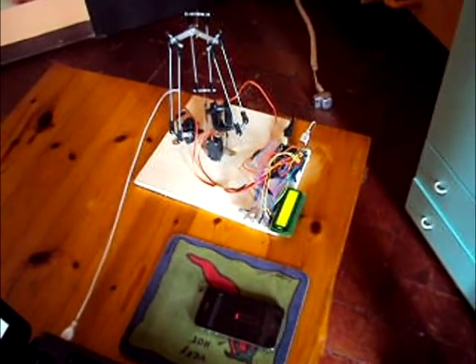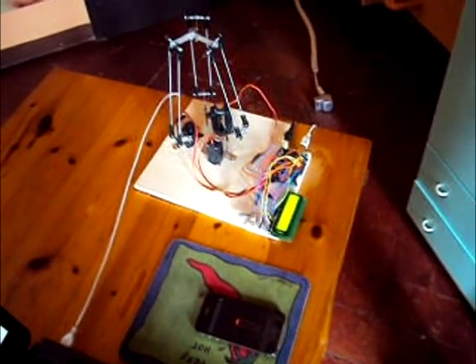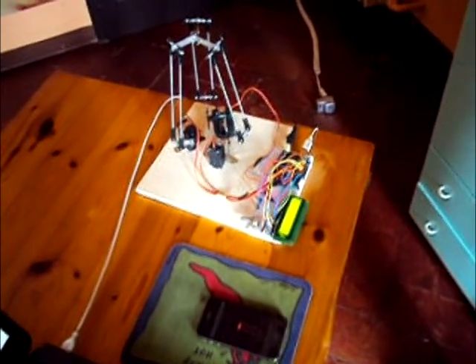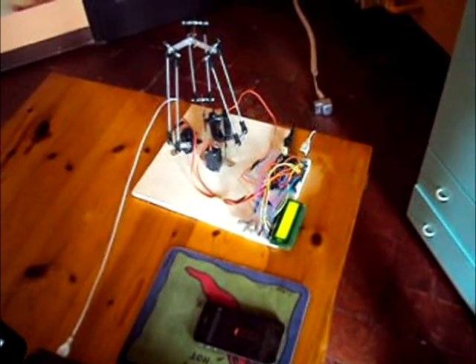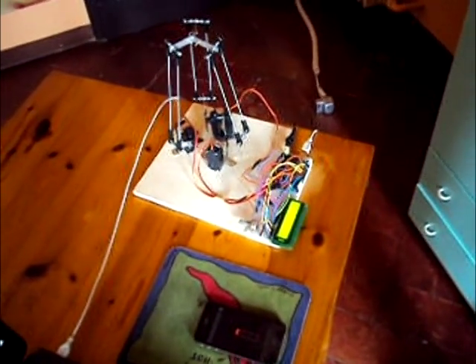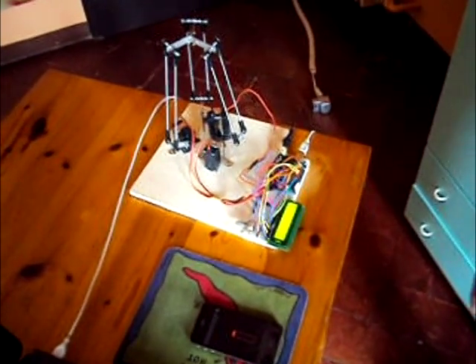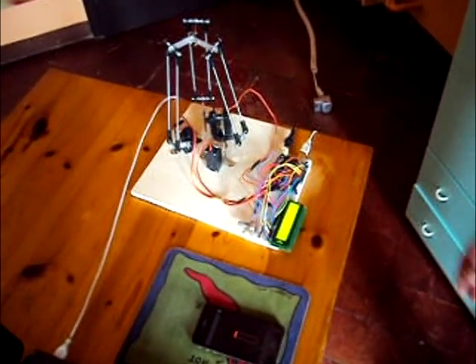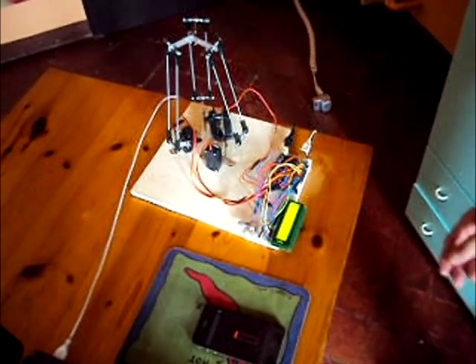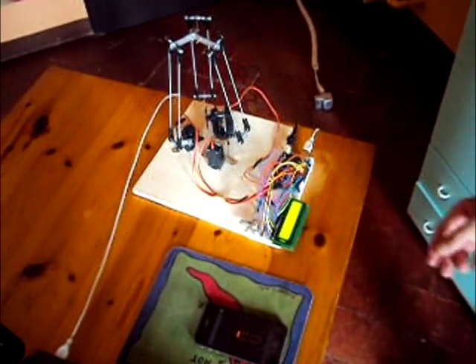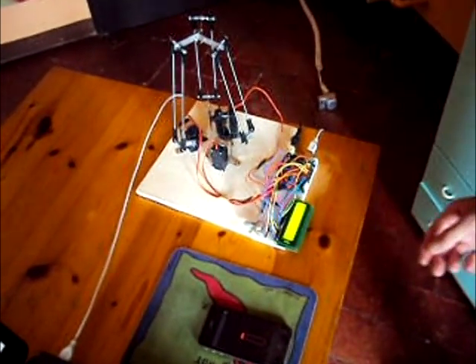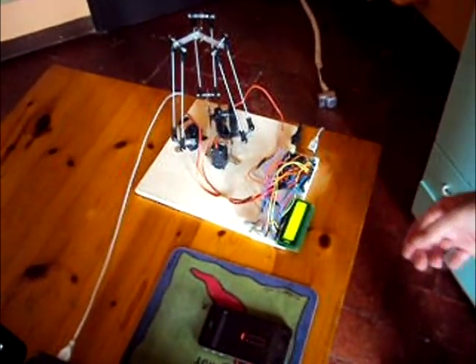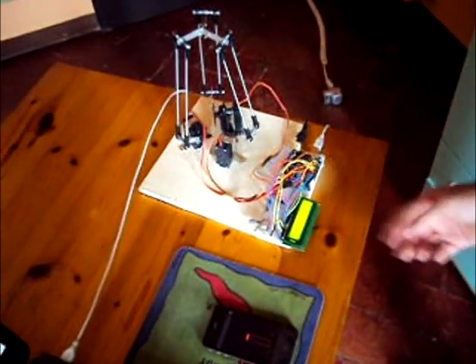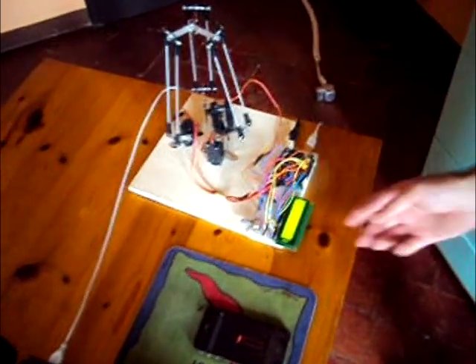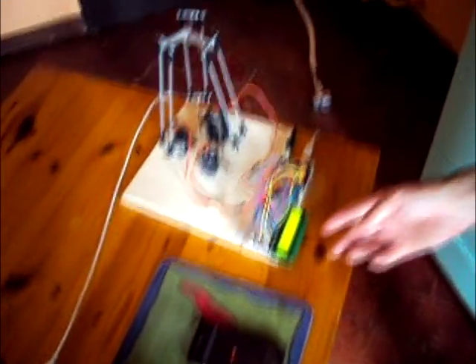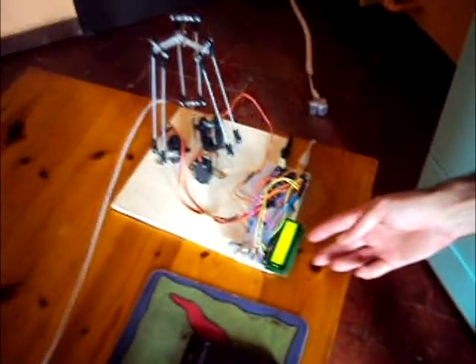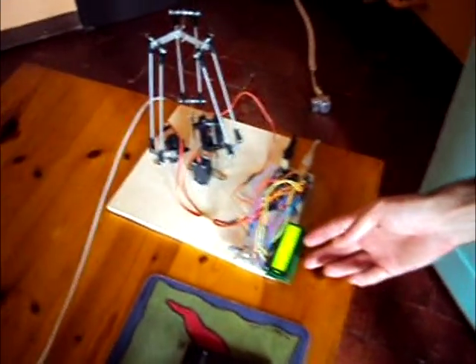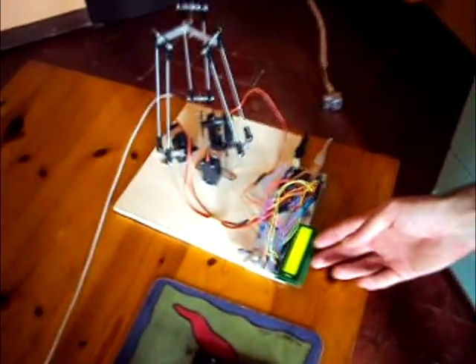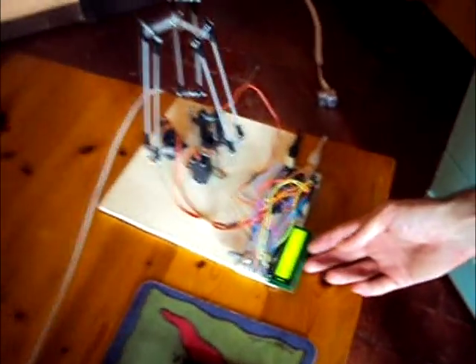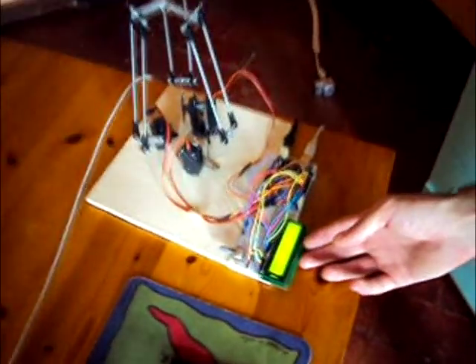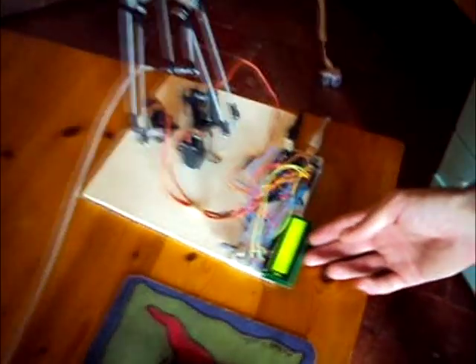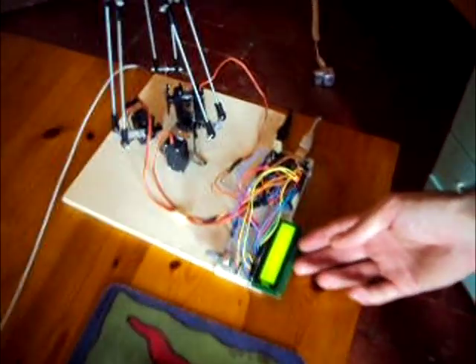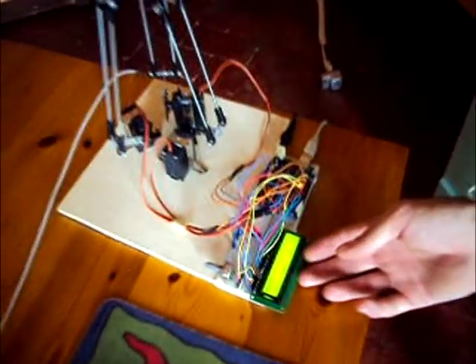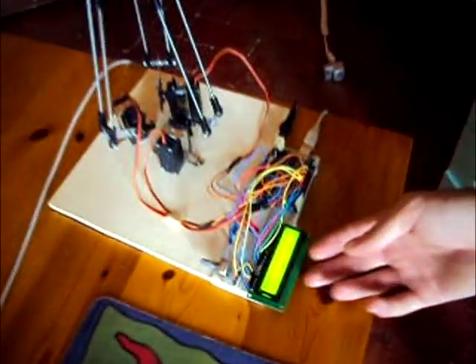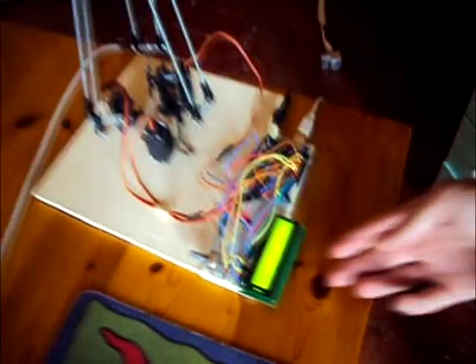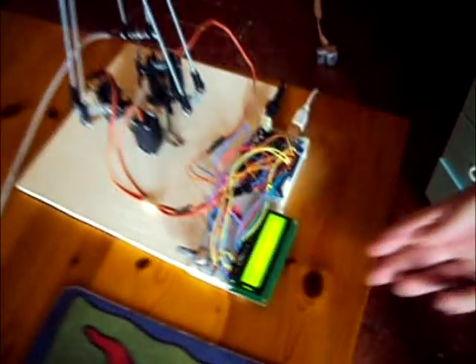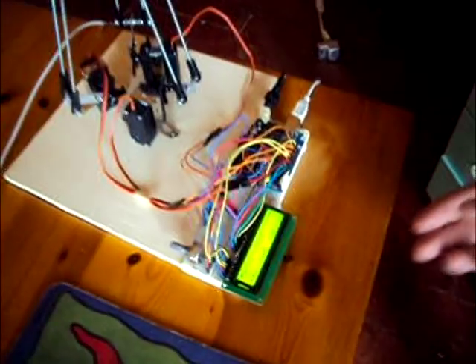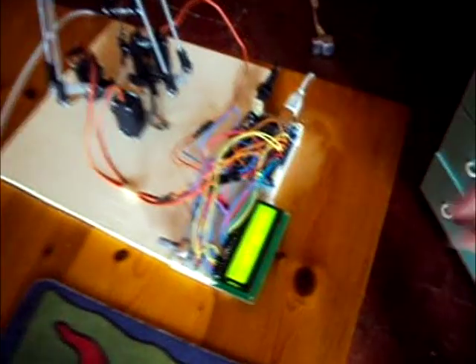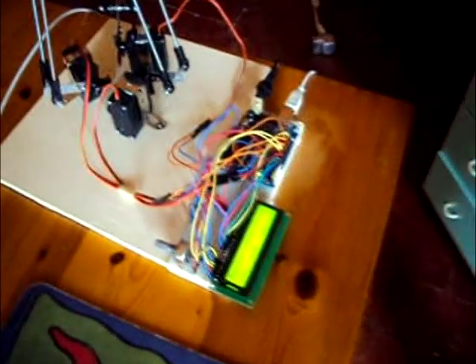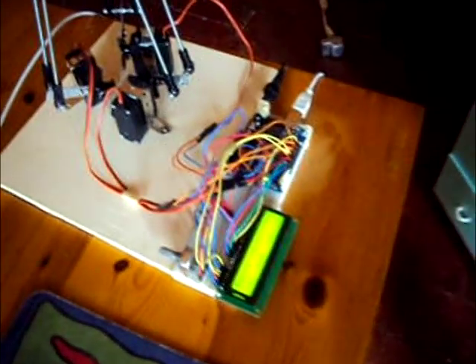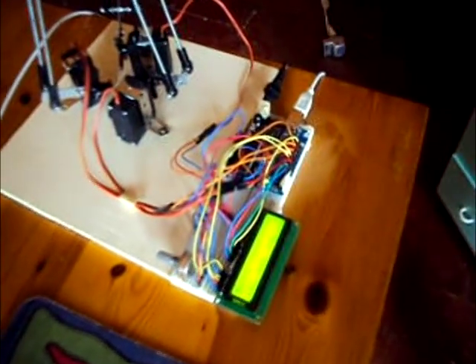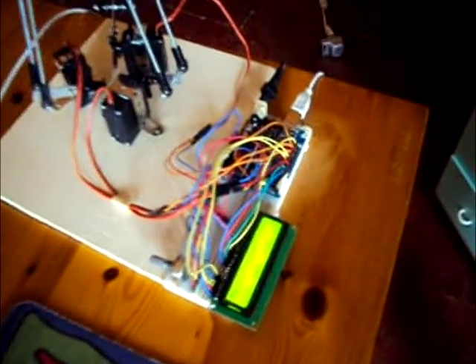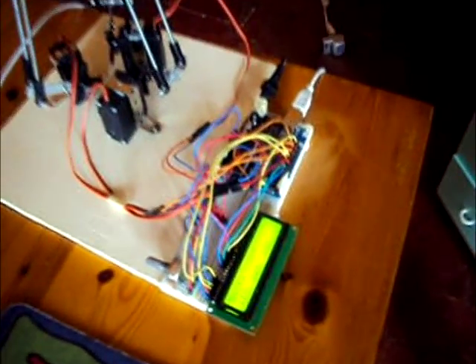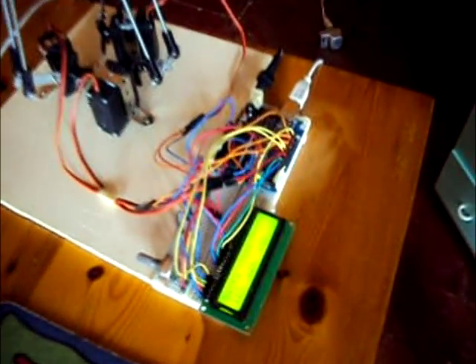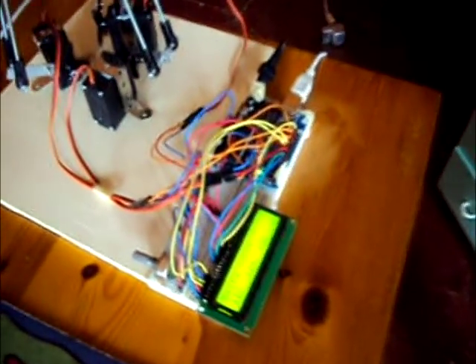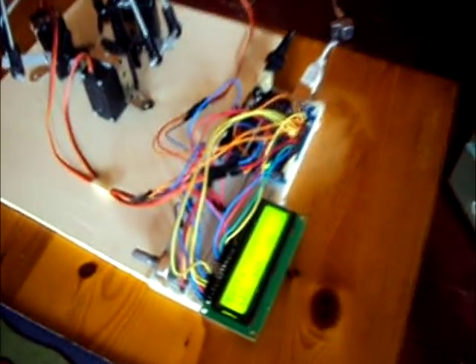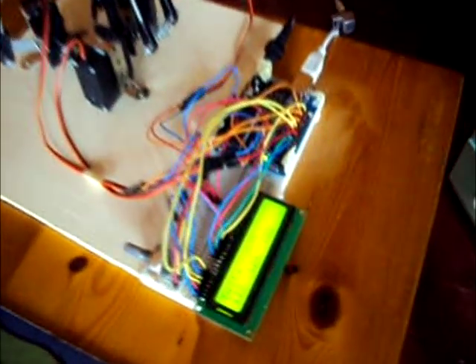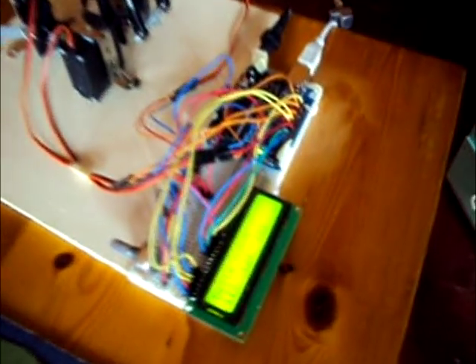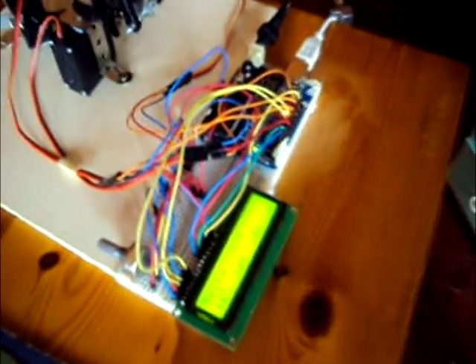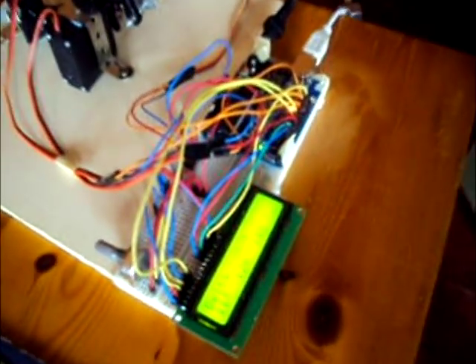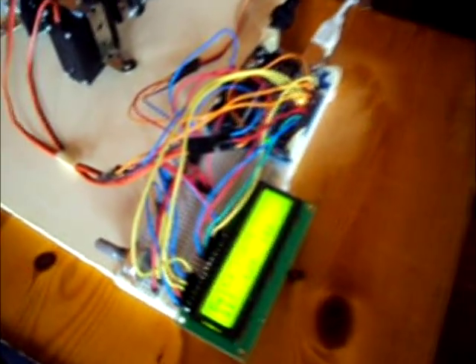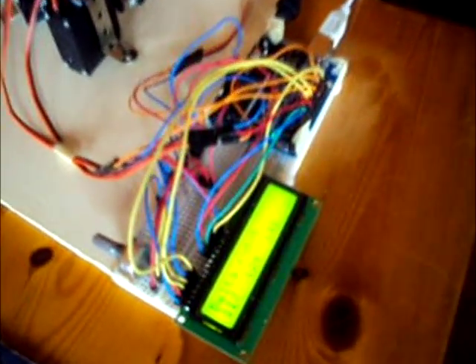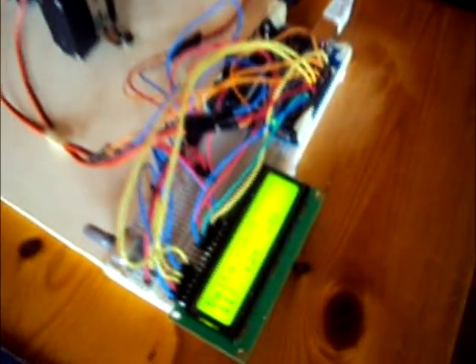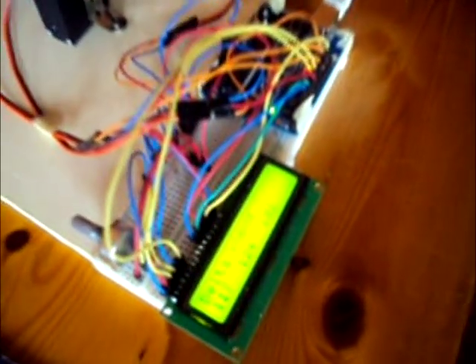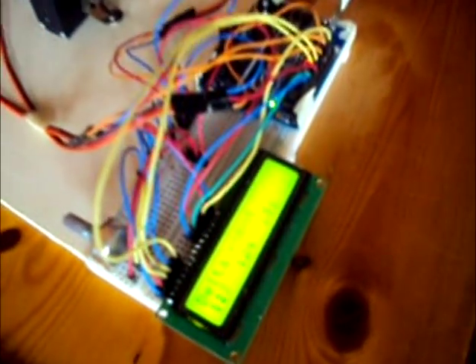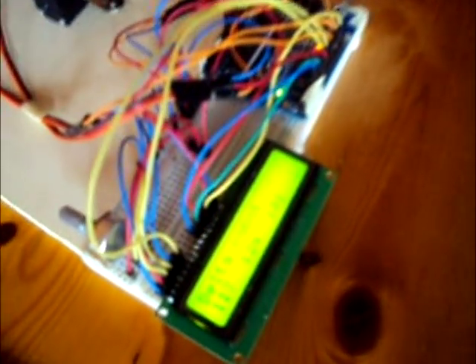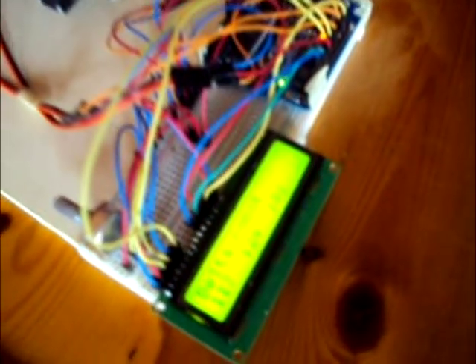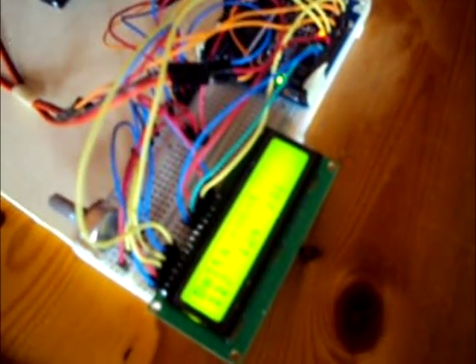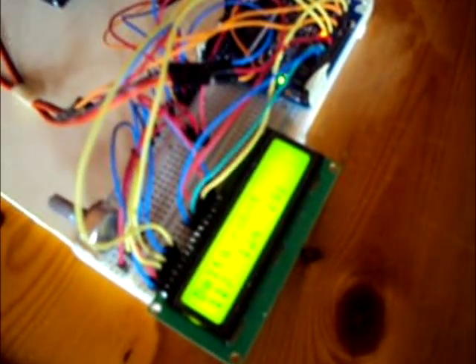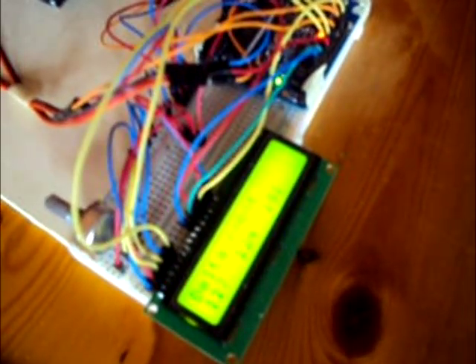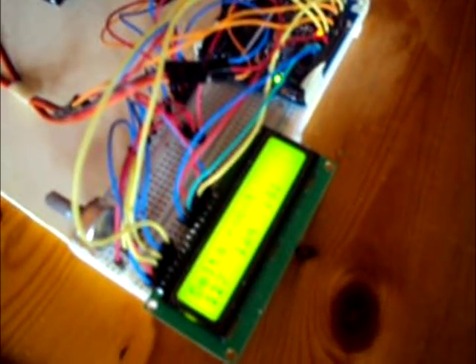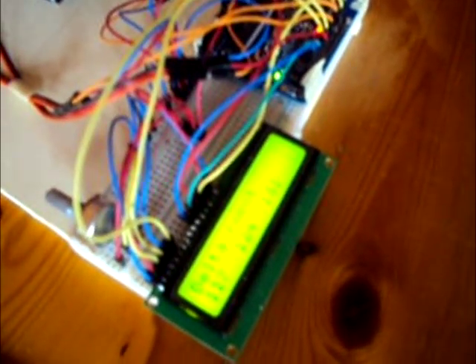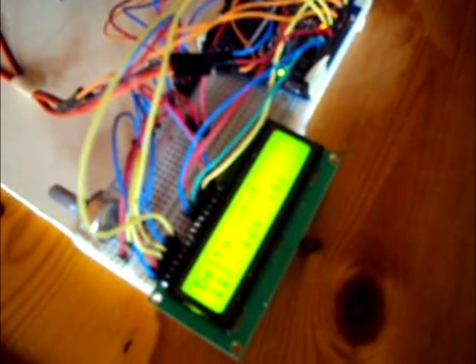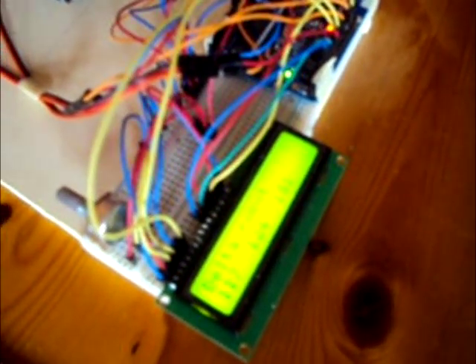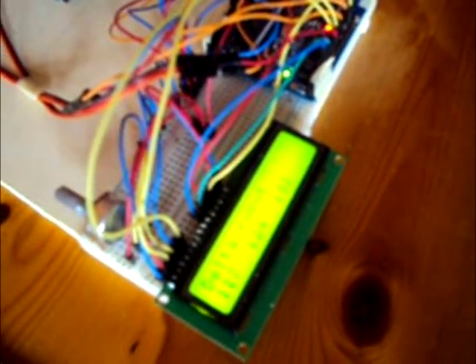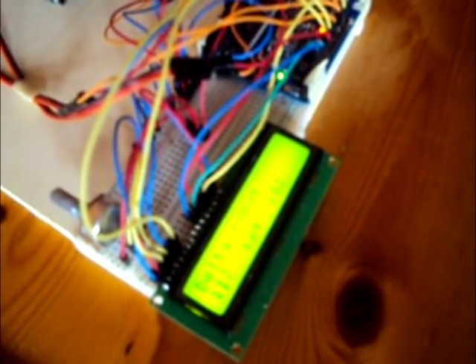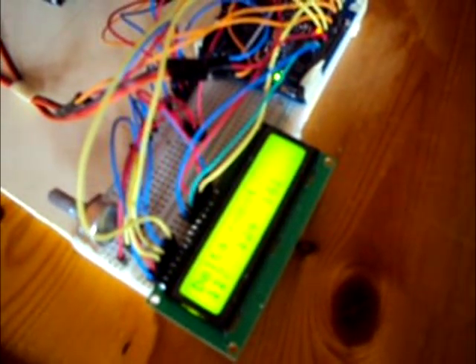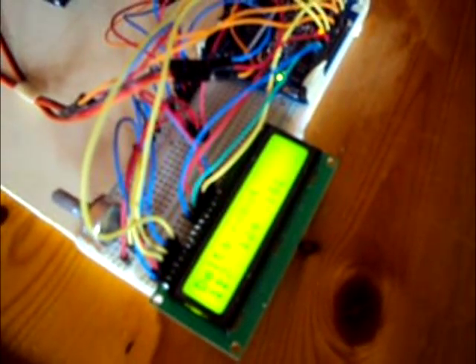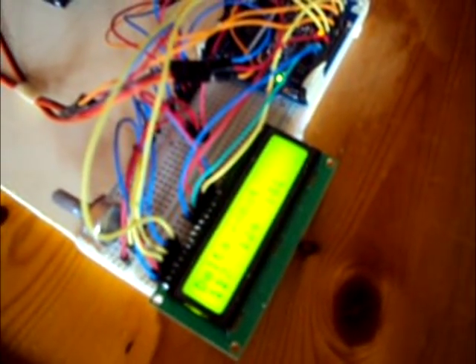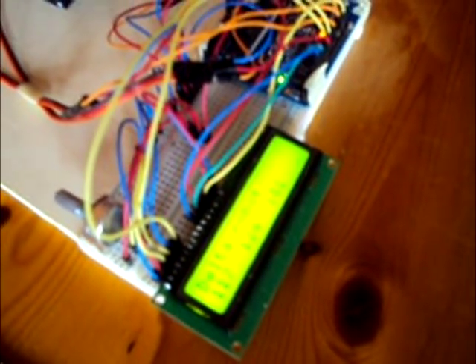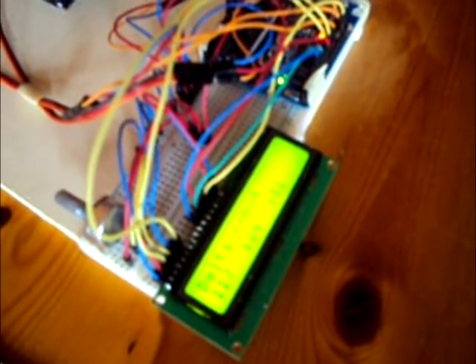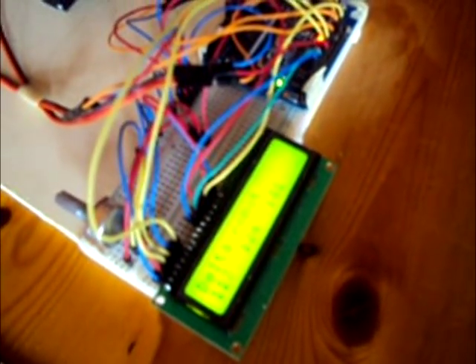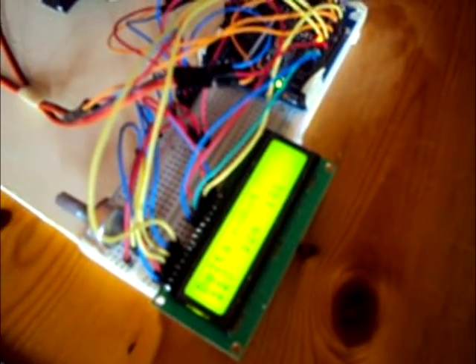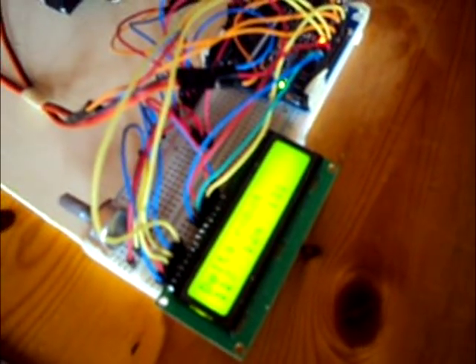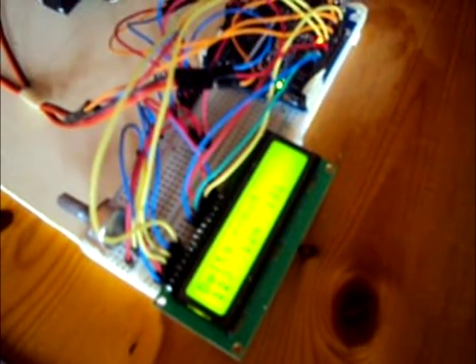I also connected an LCD monitor to the Arduino microcontroller in order to display the joint angles in real time.